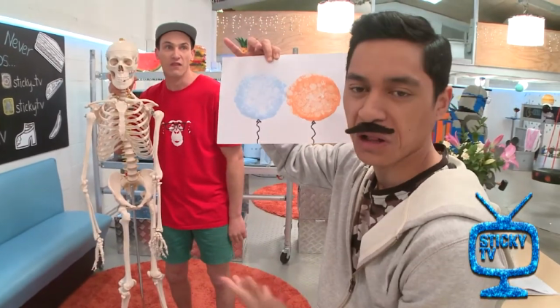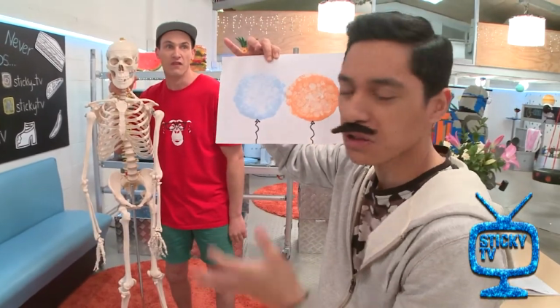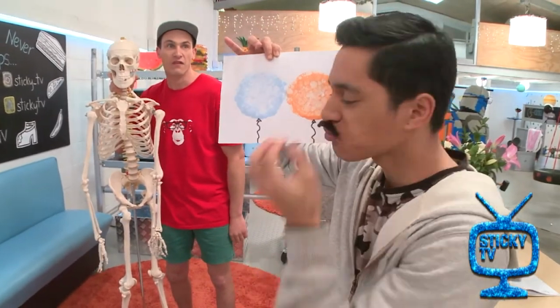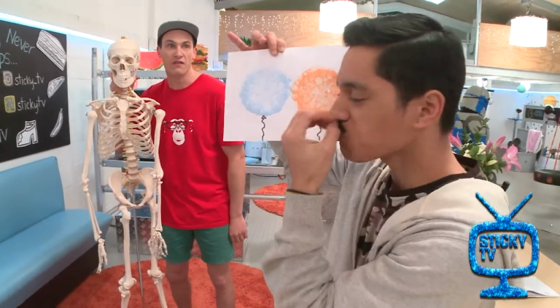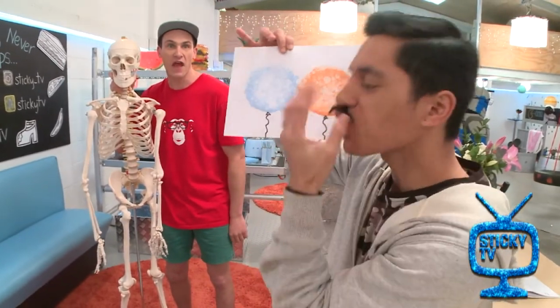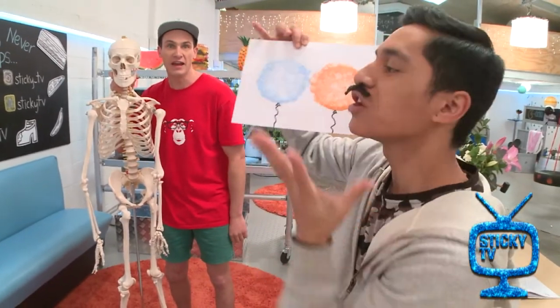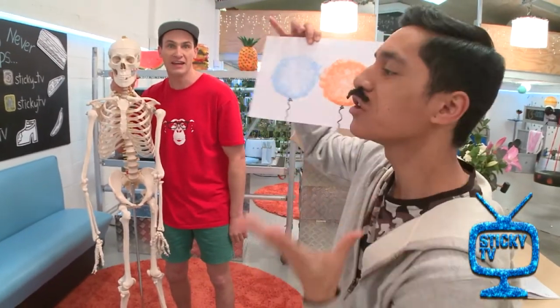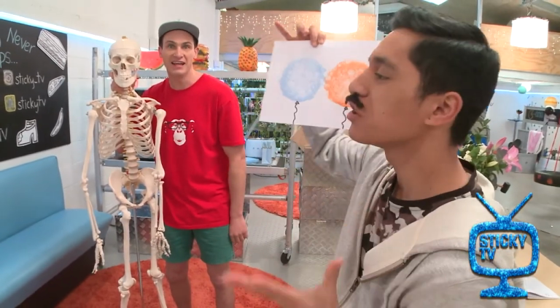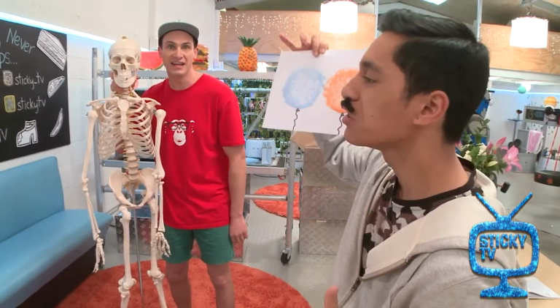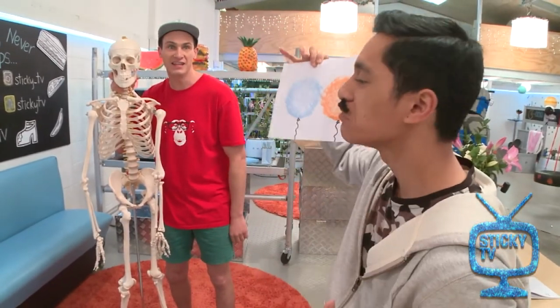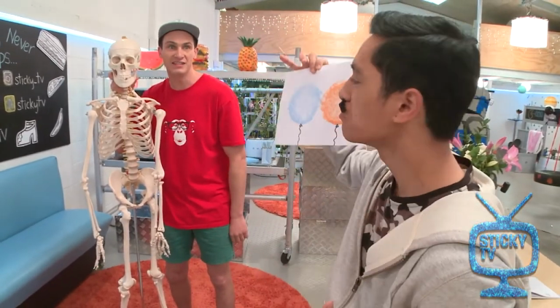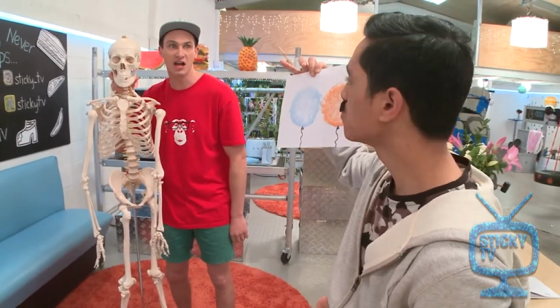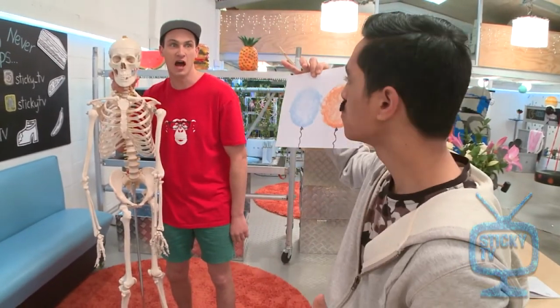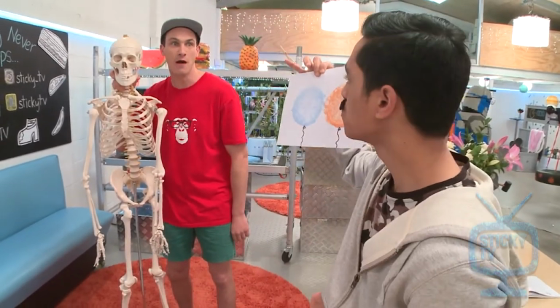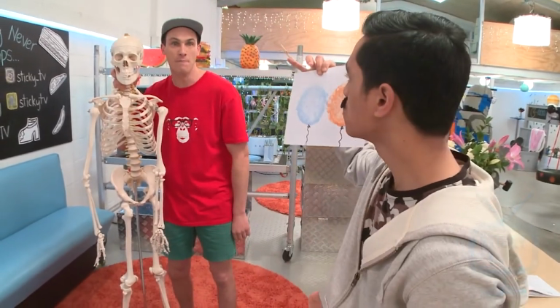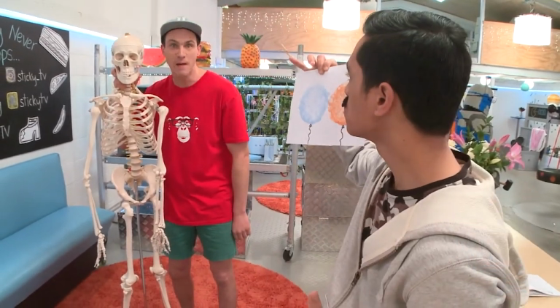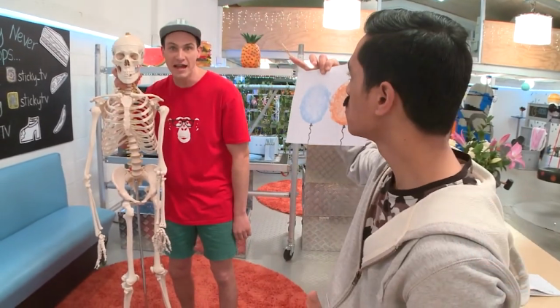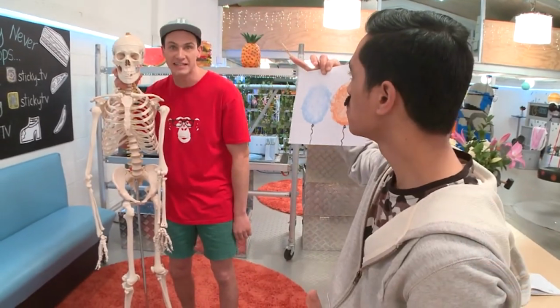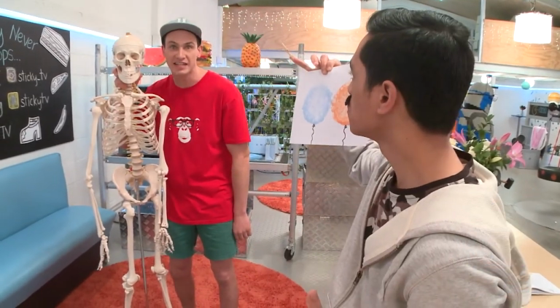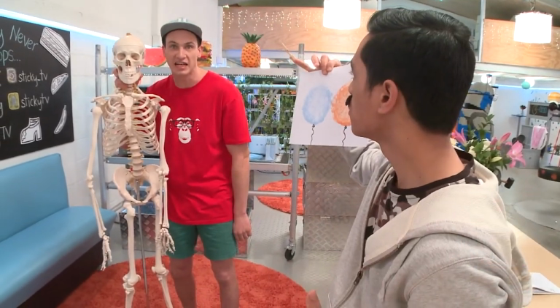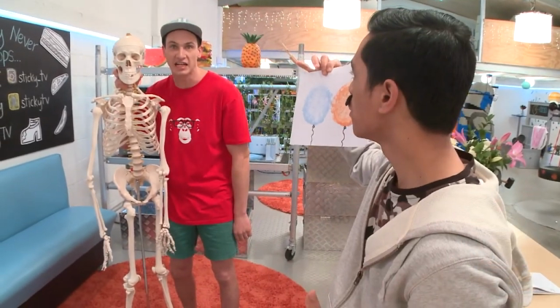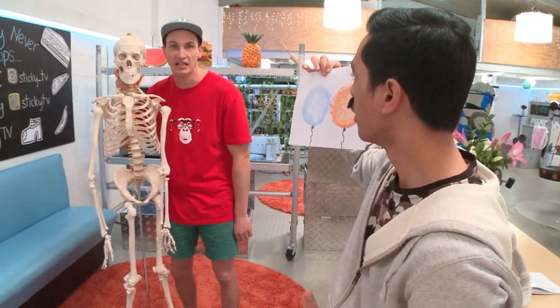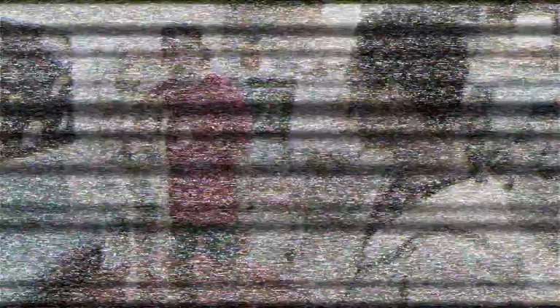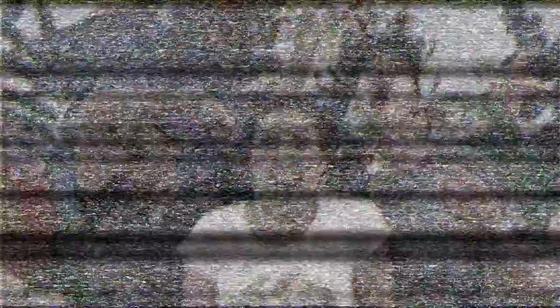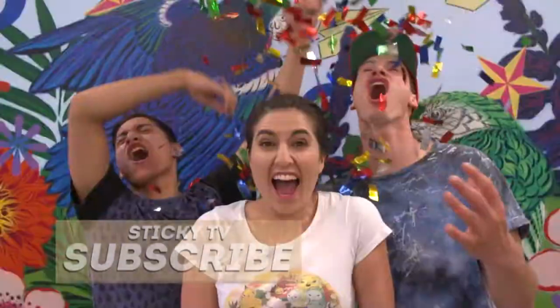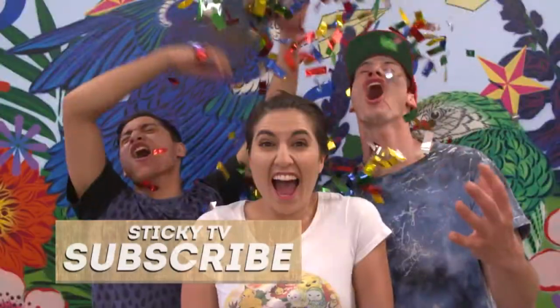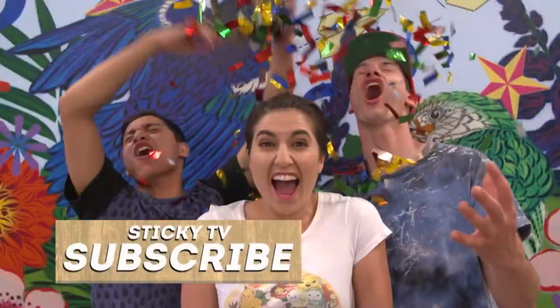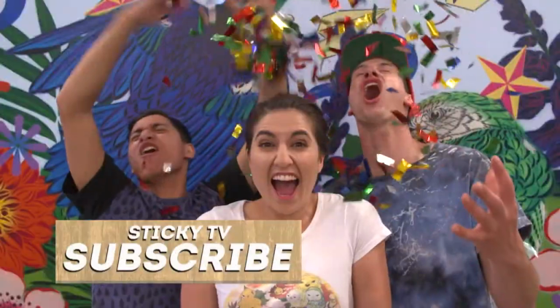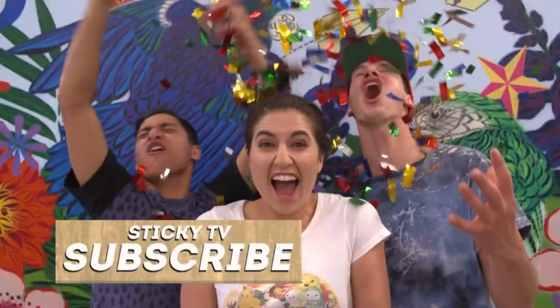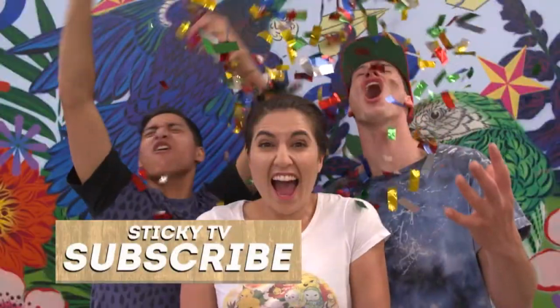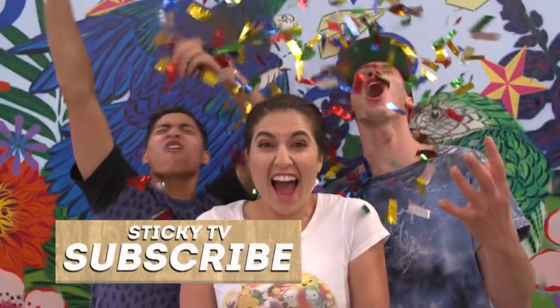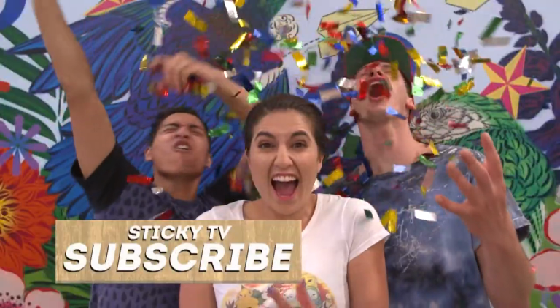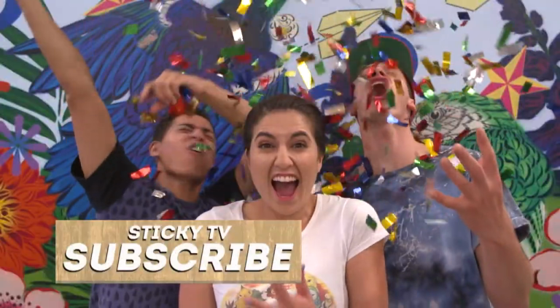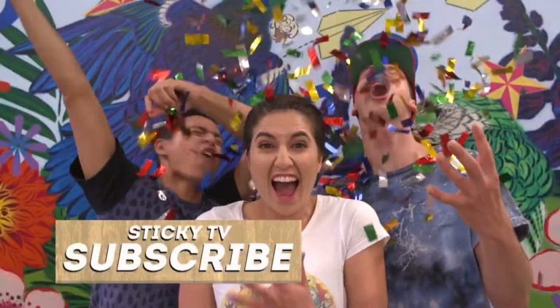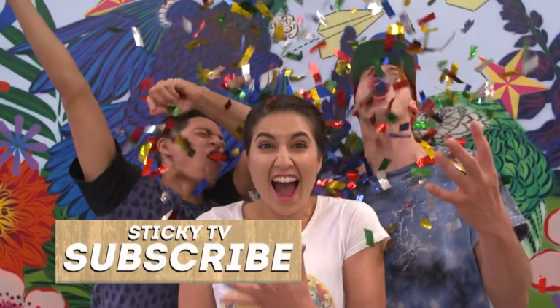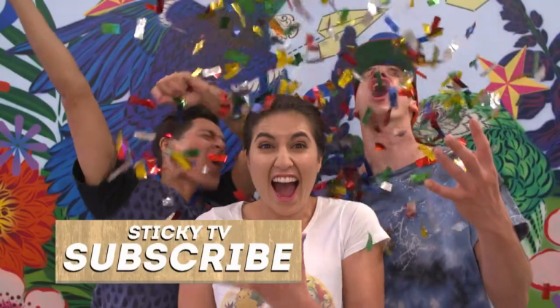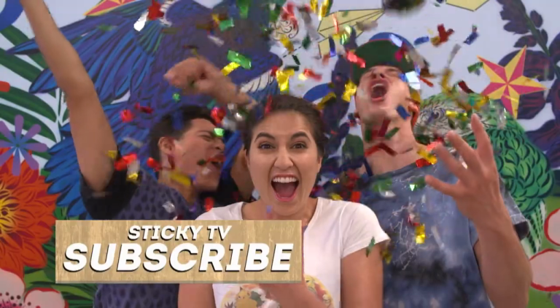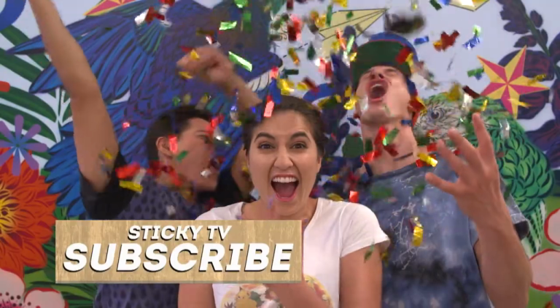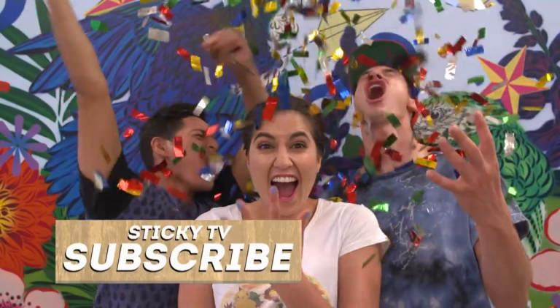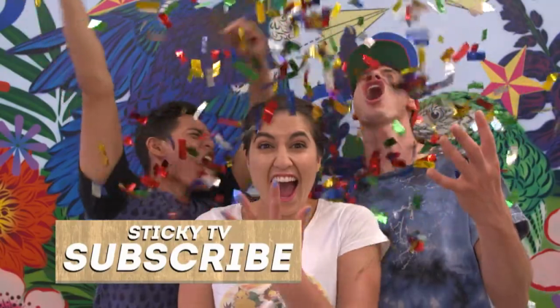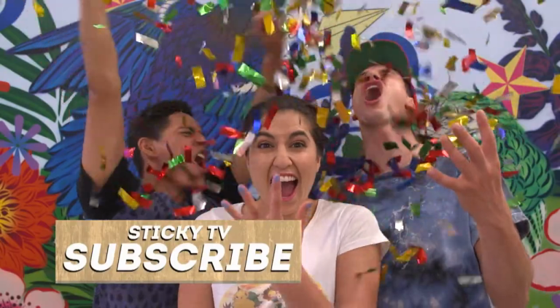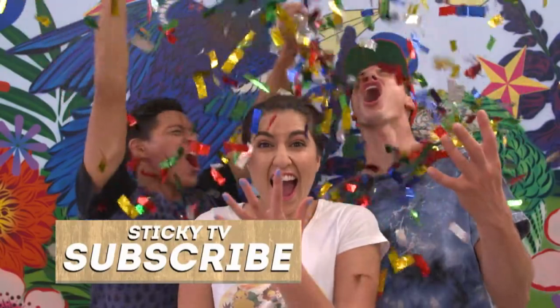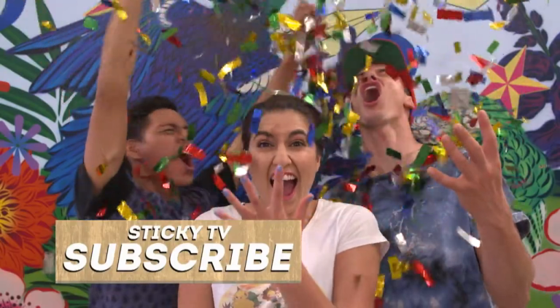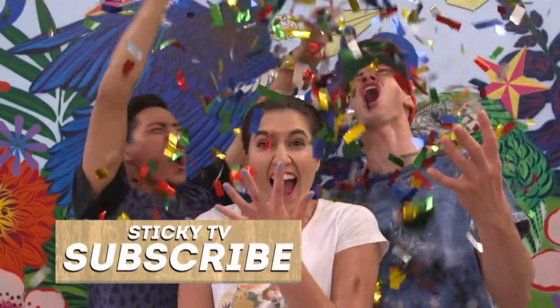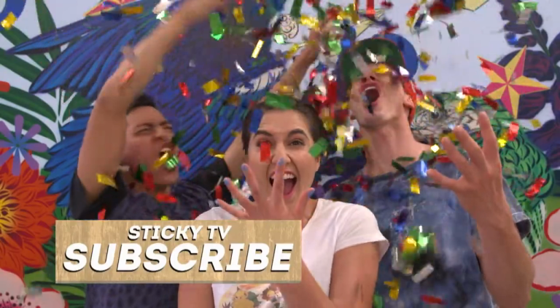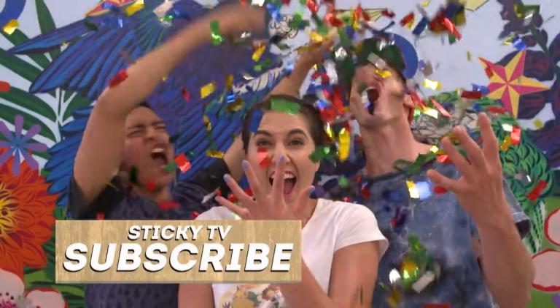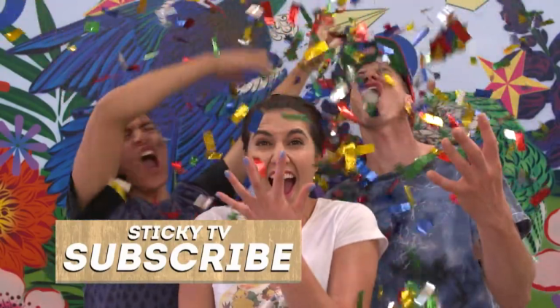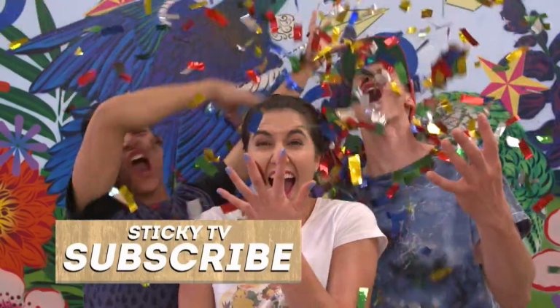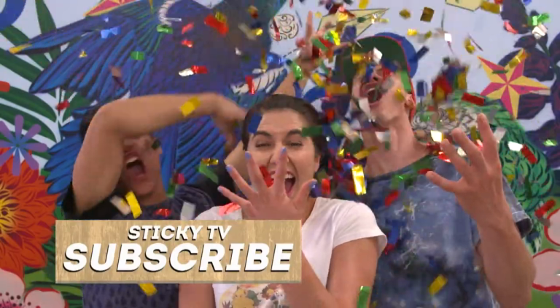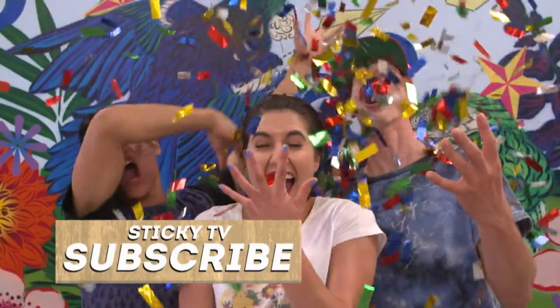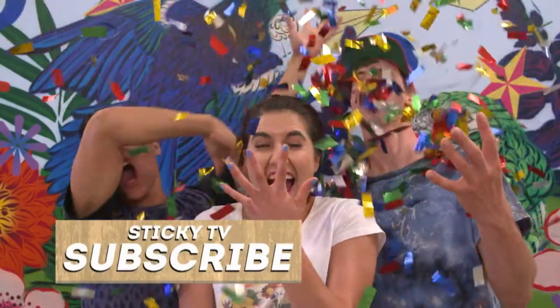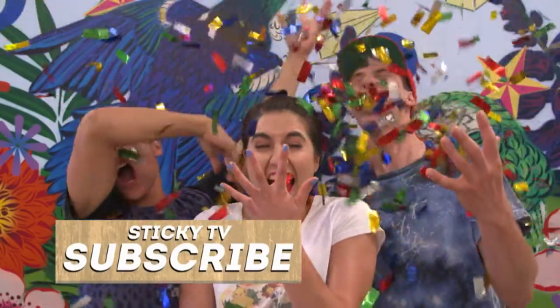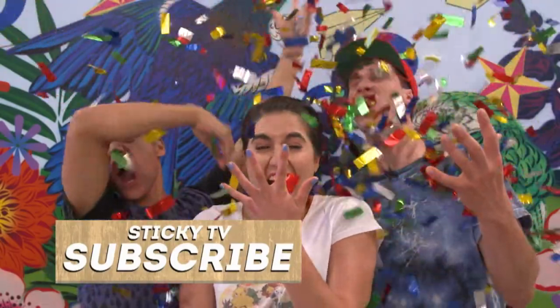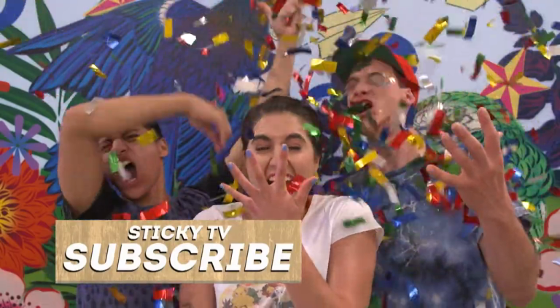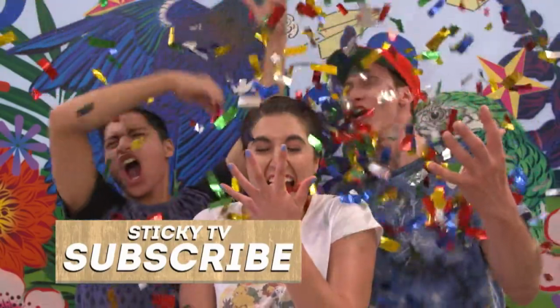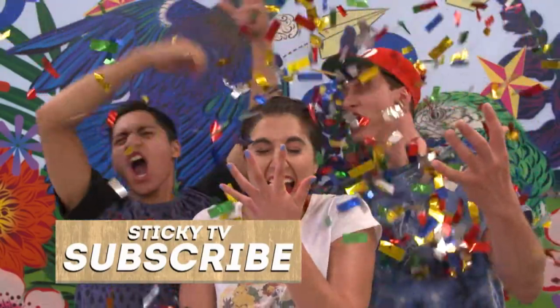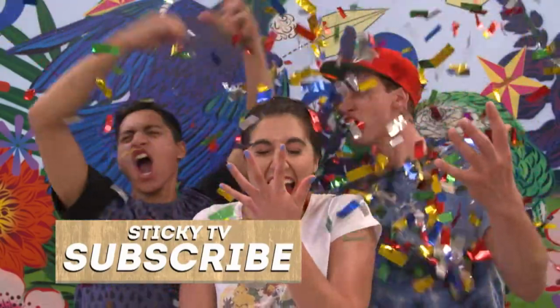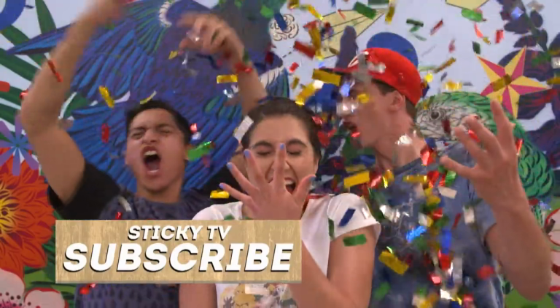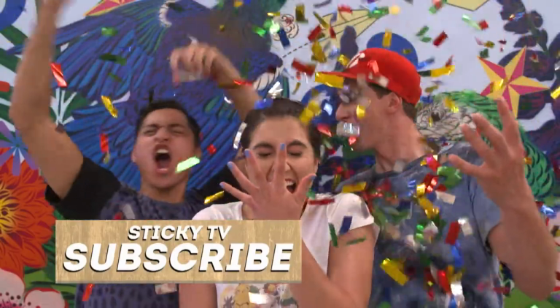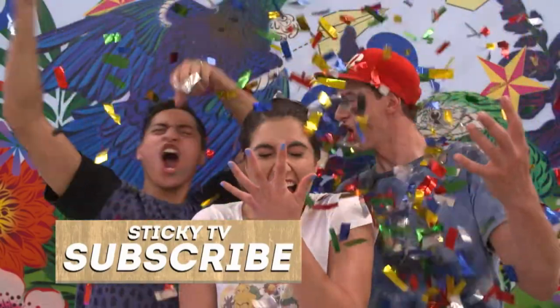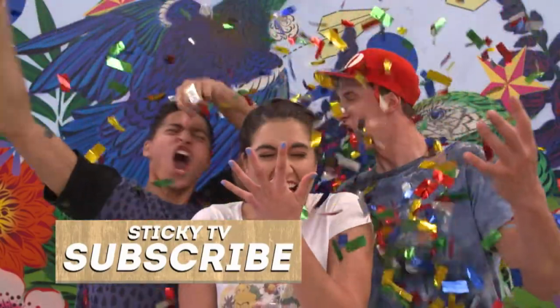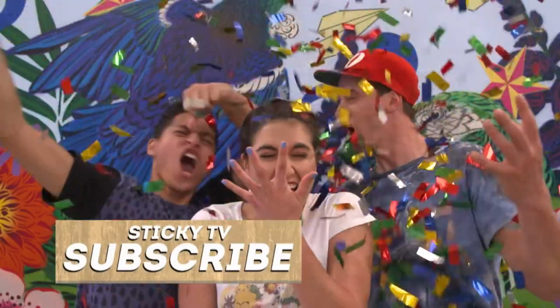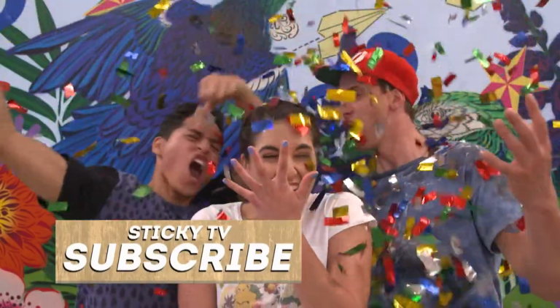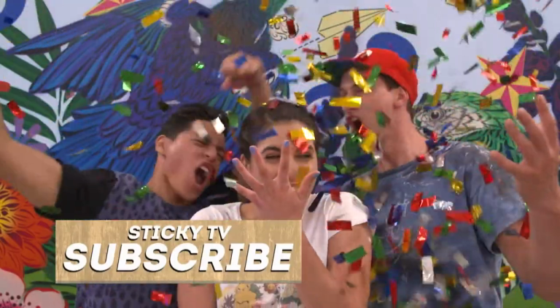That is amazing. Now all you need to do is subscribe by clicking here.